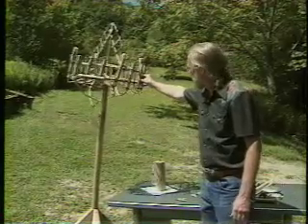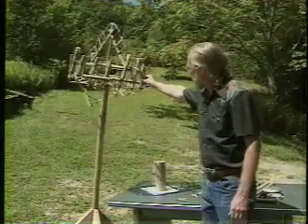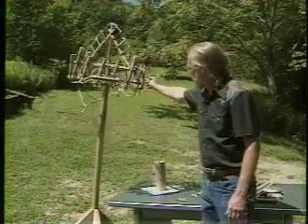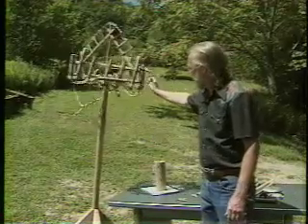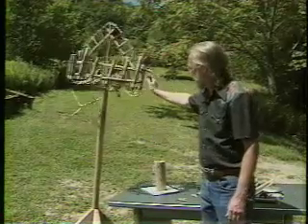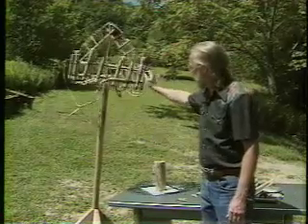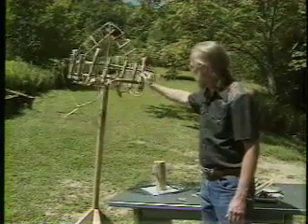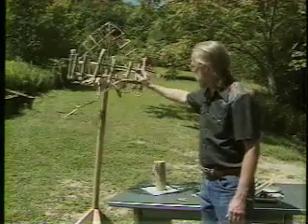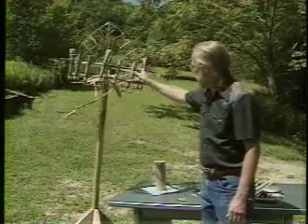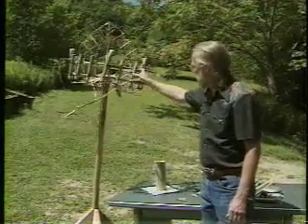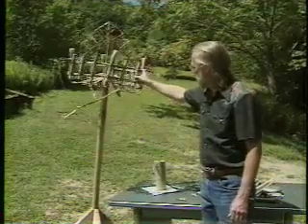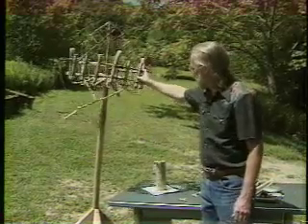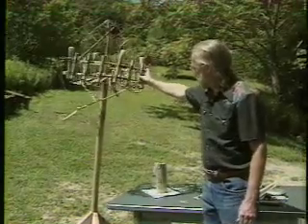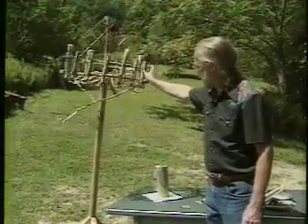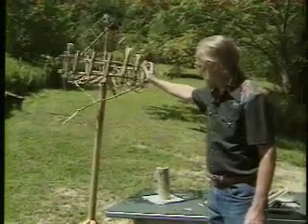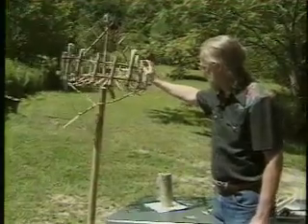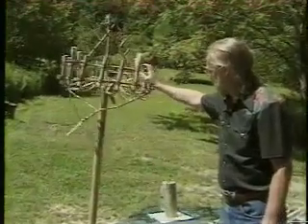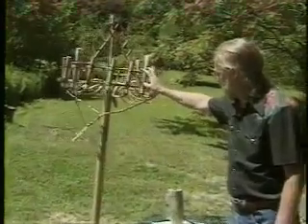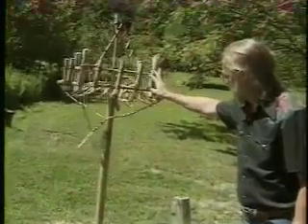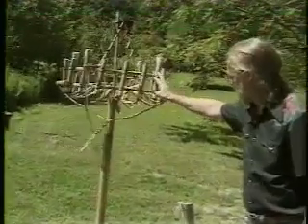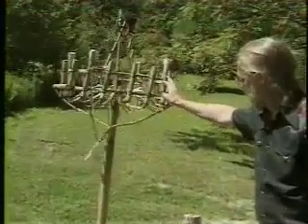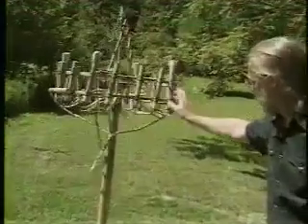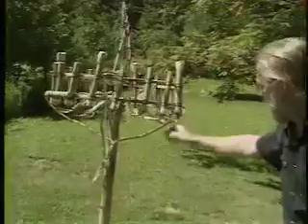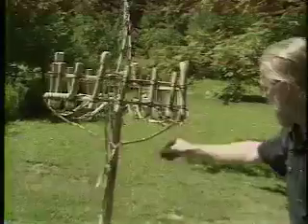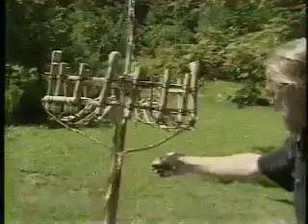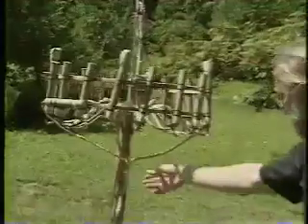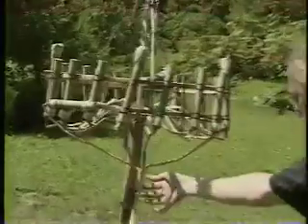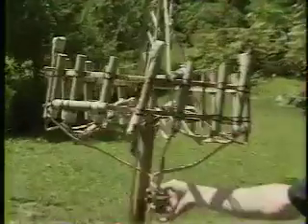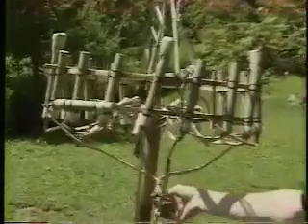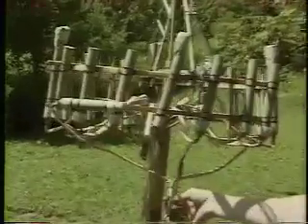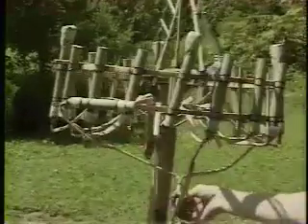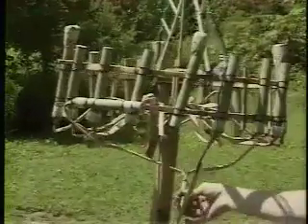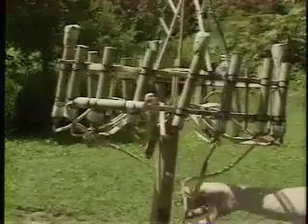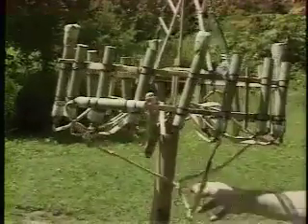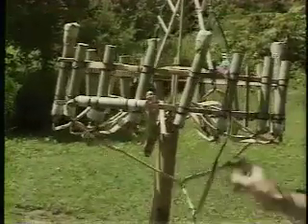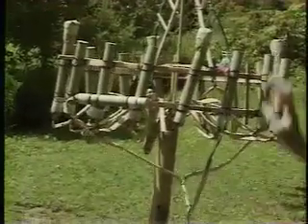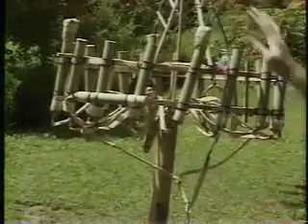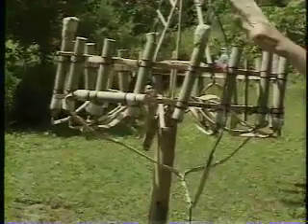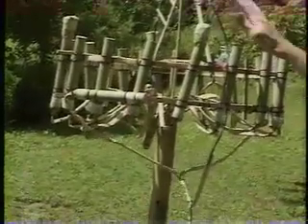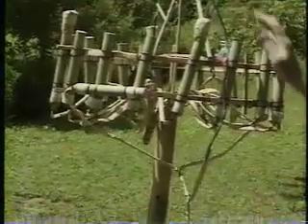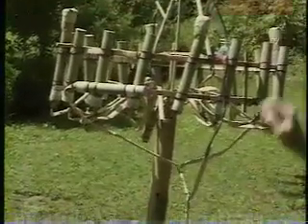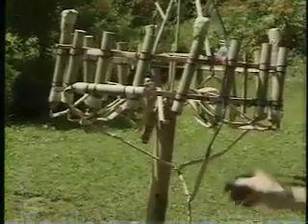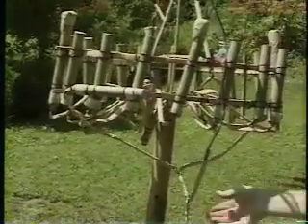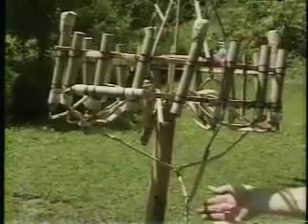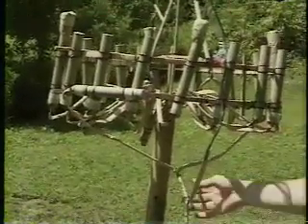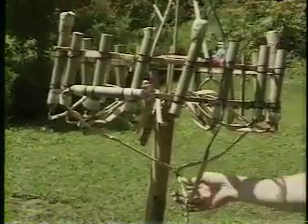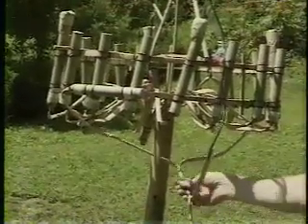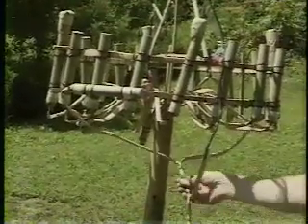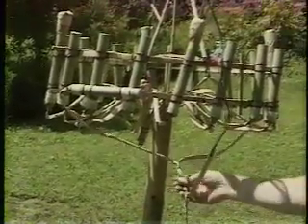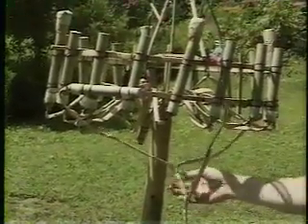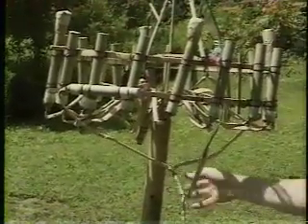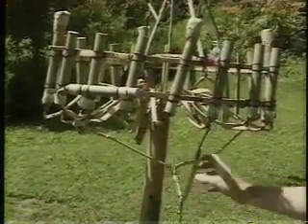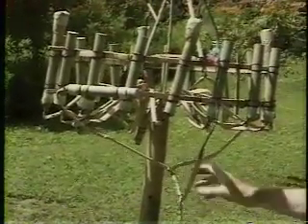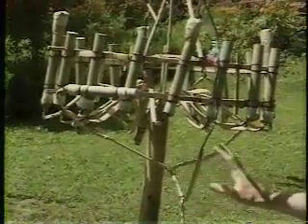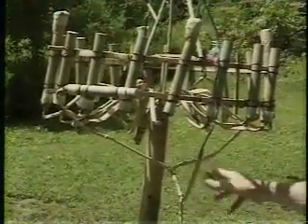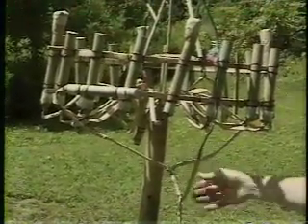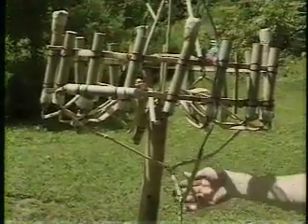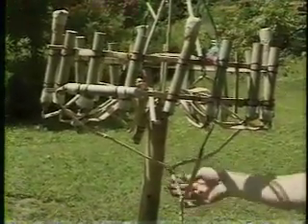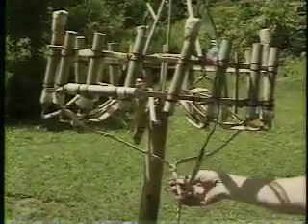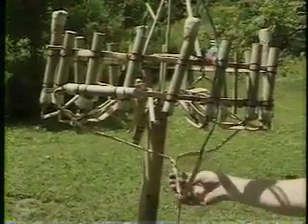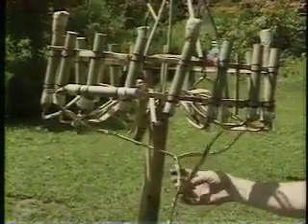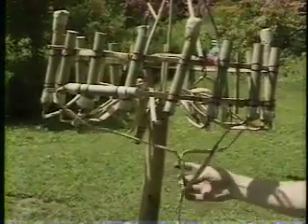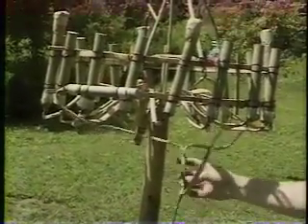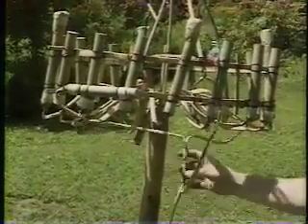We also need to establish a slight delay to get our lance established before the horizontal drivers start.